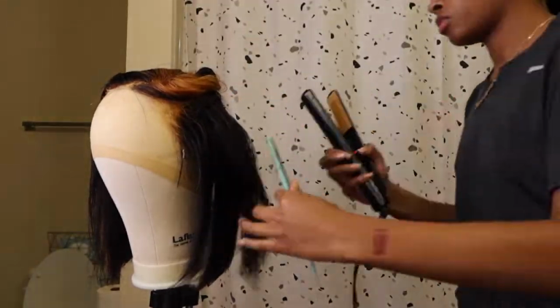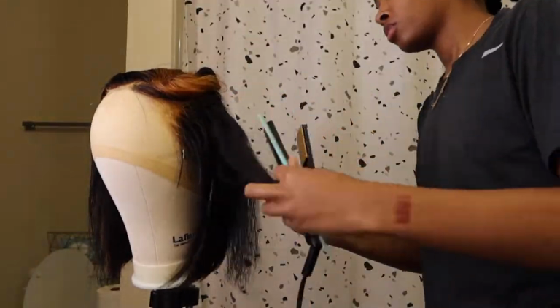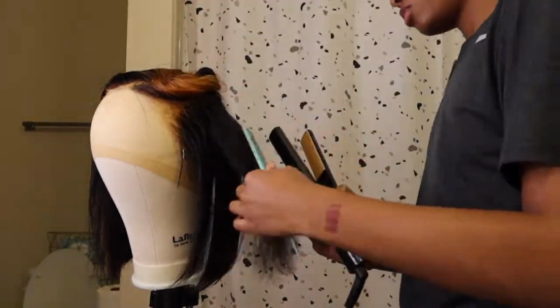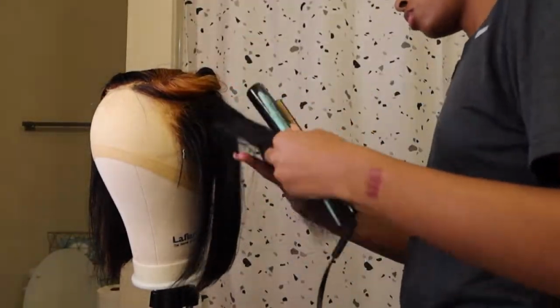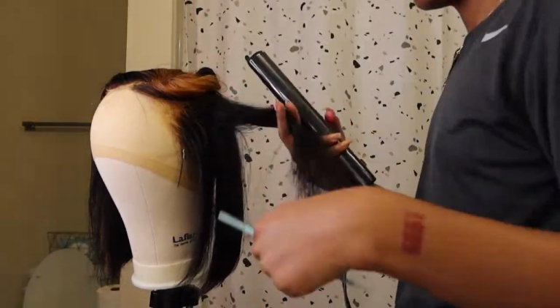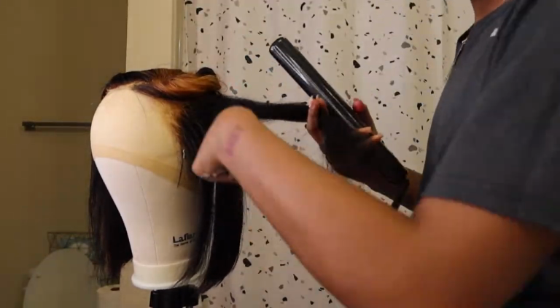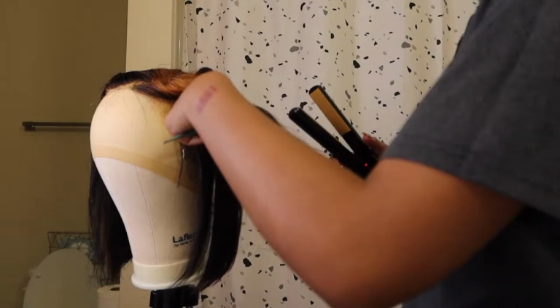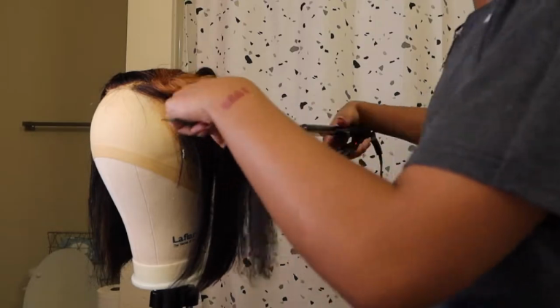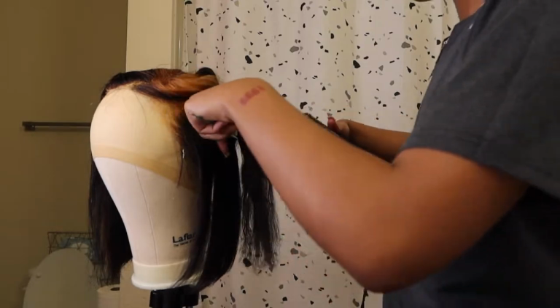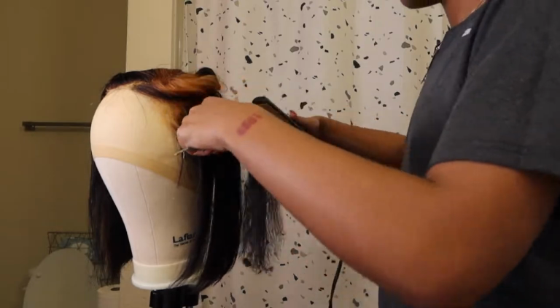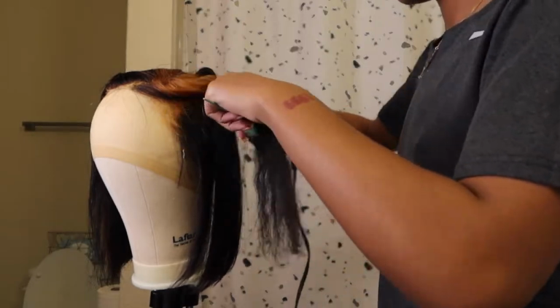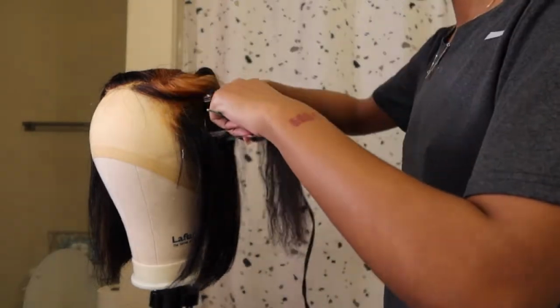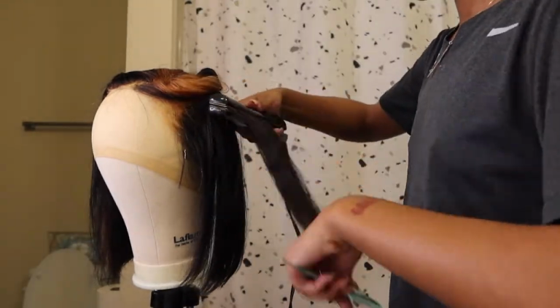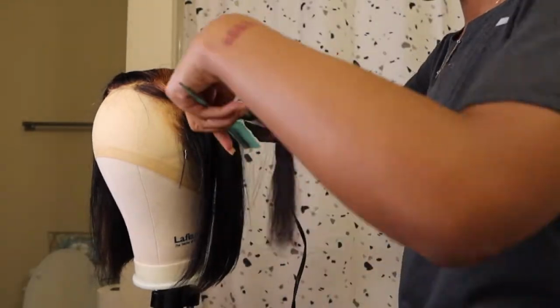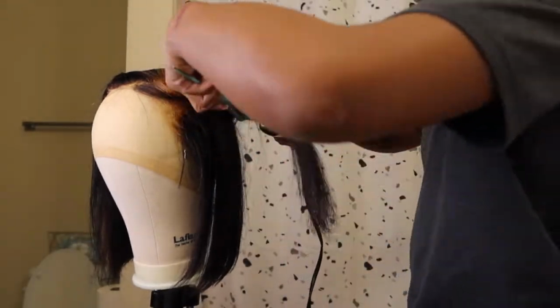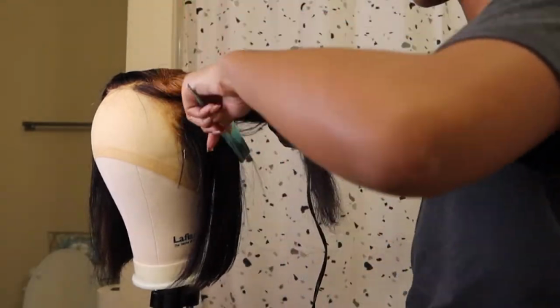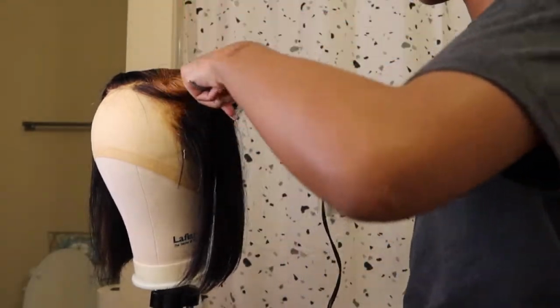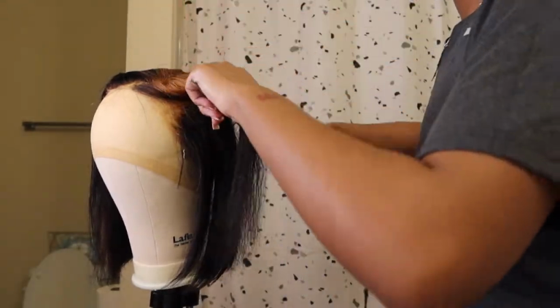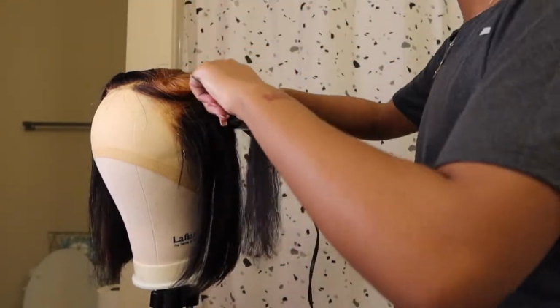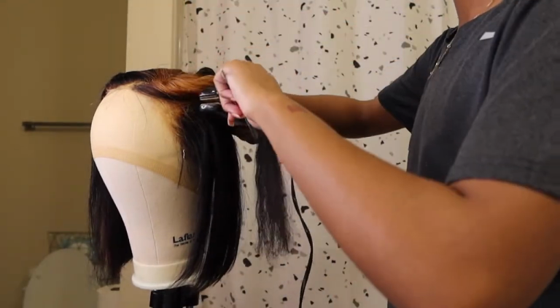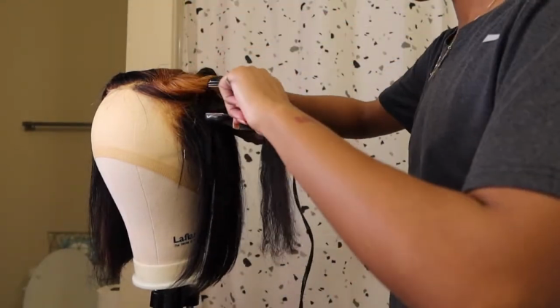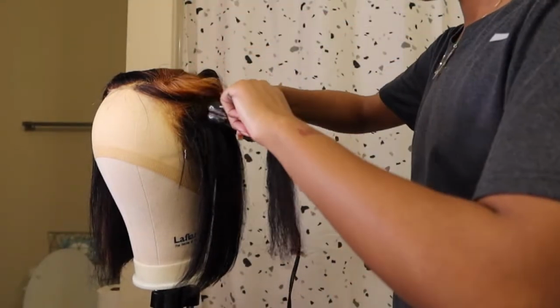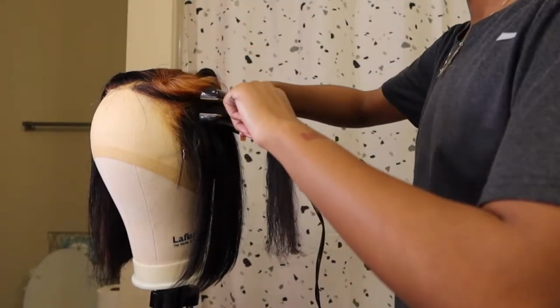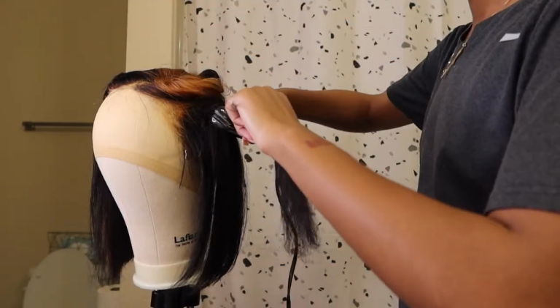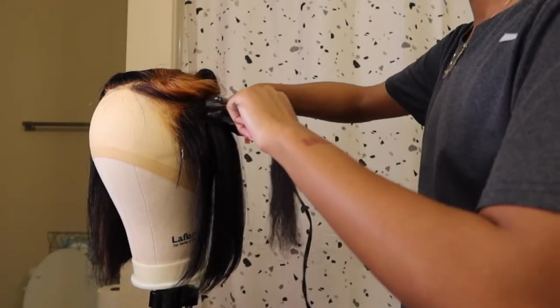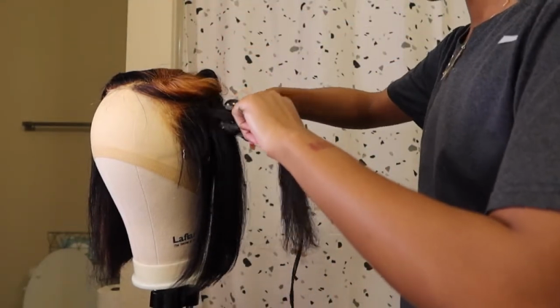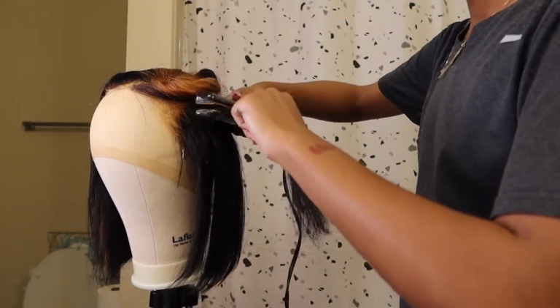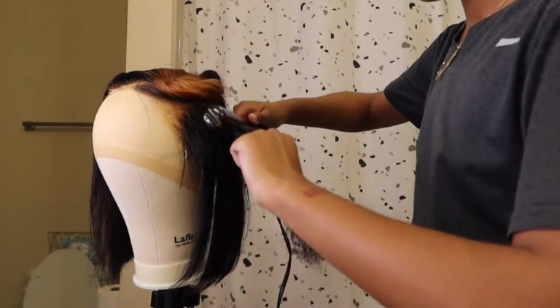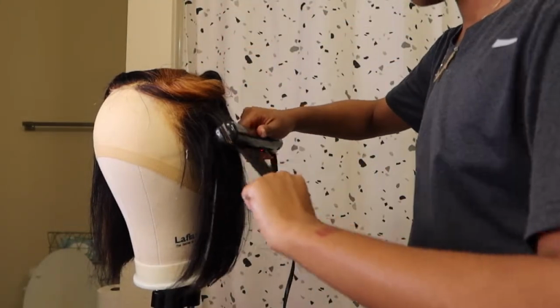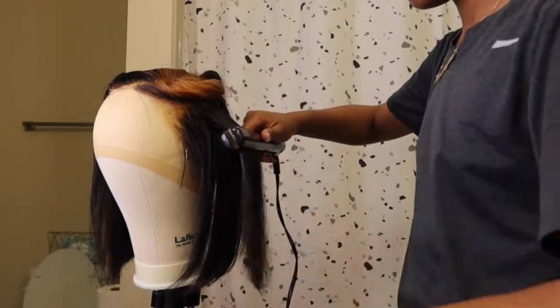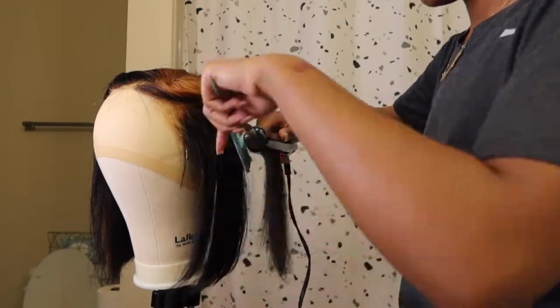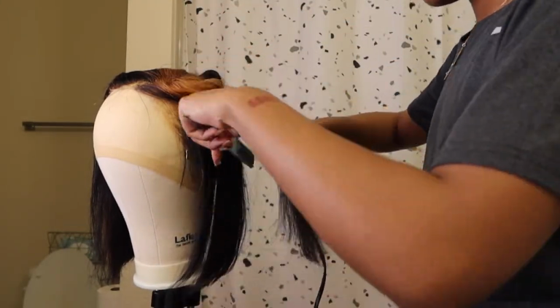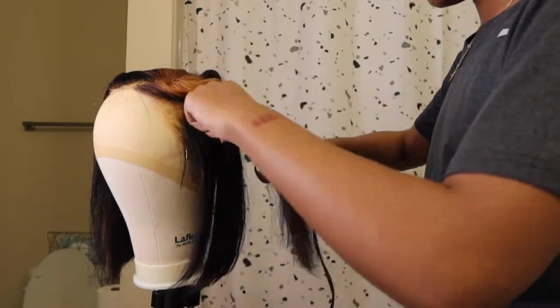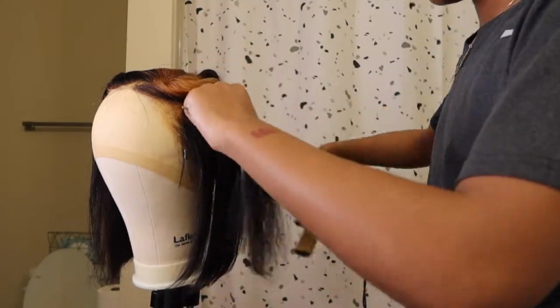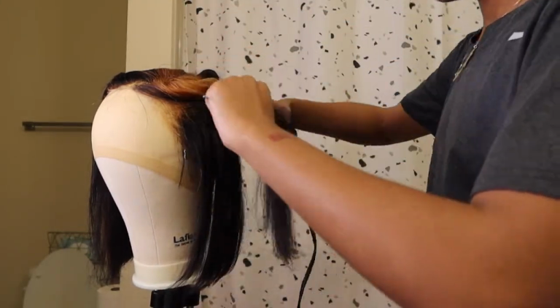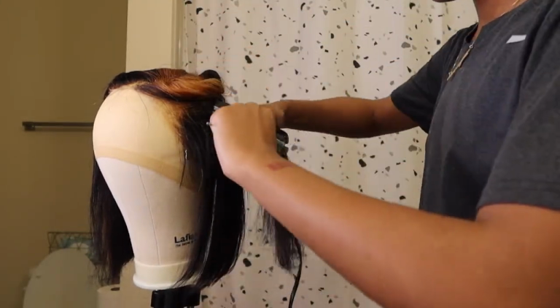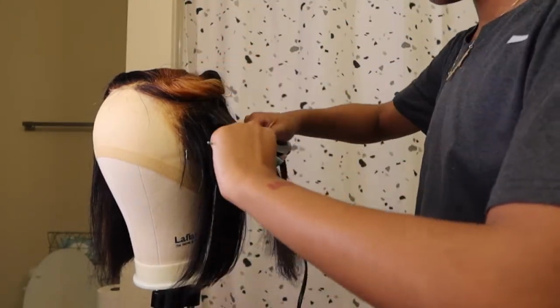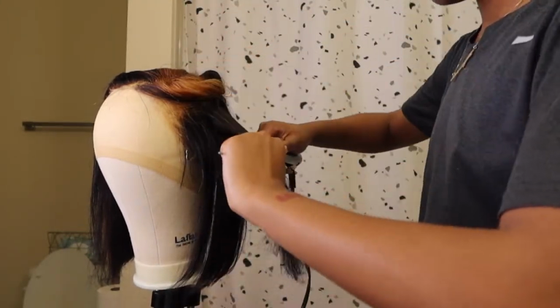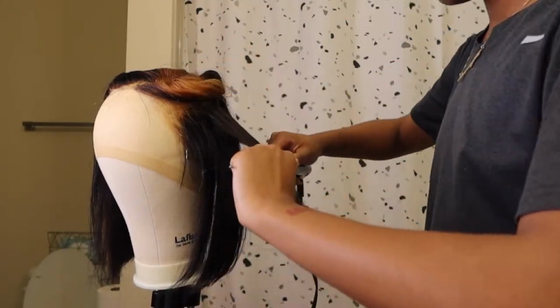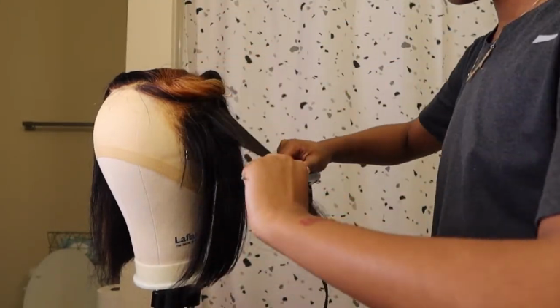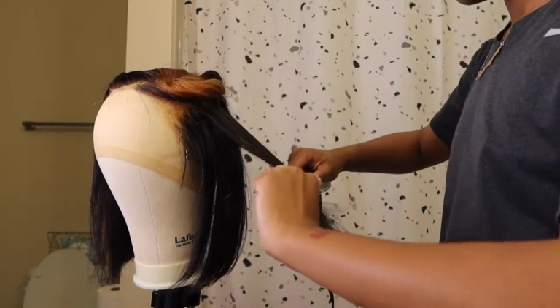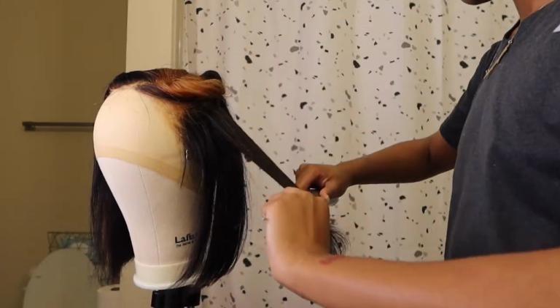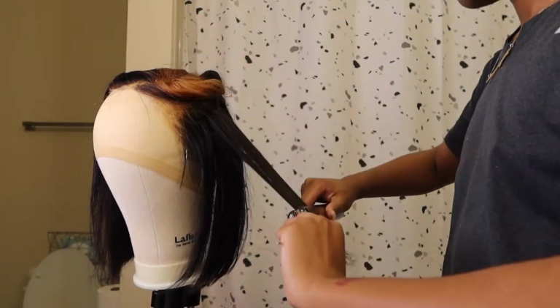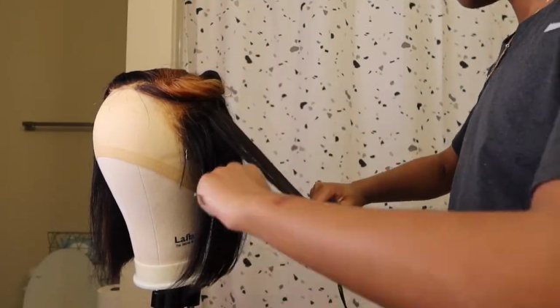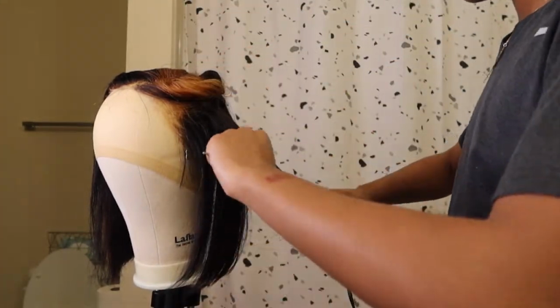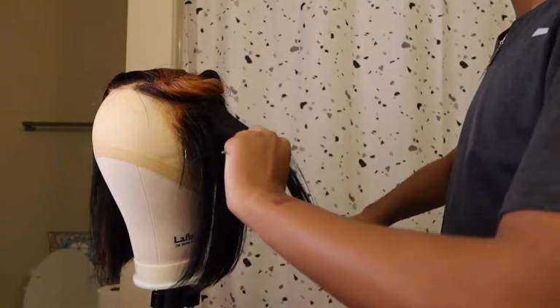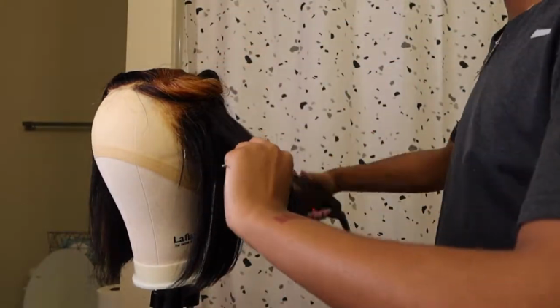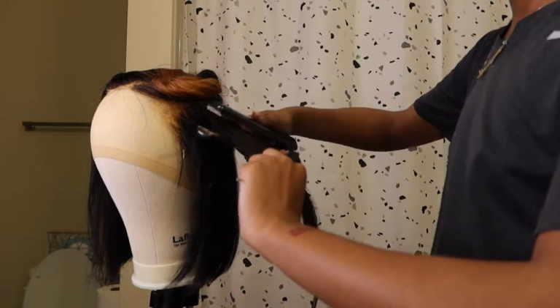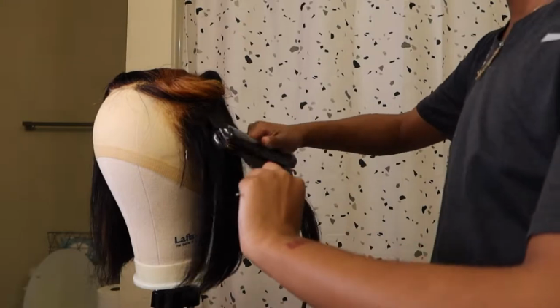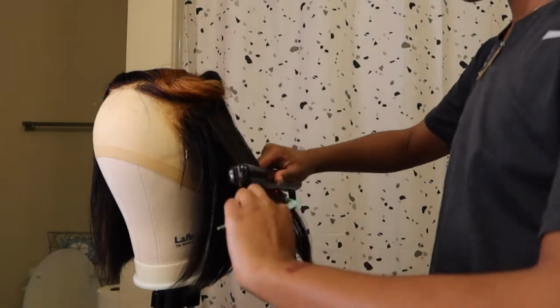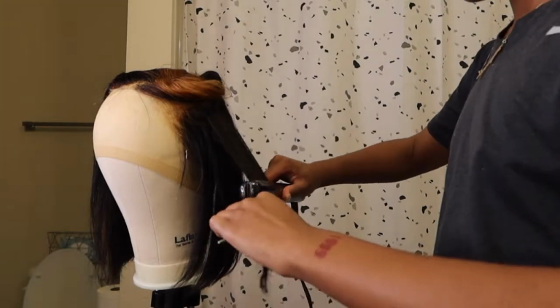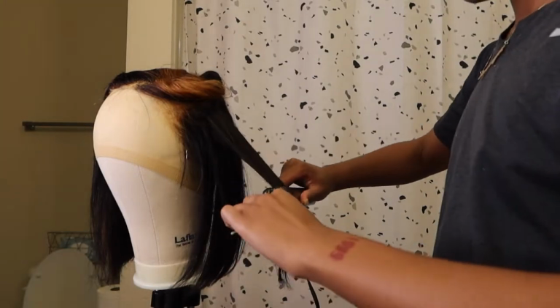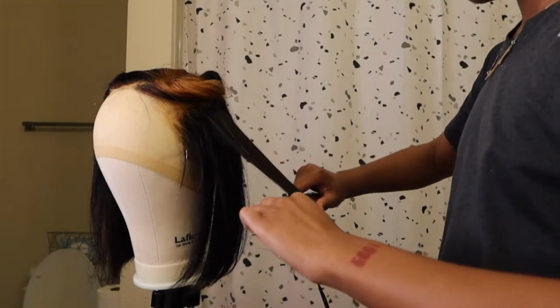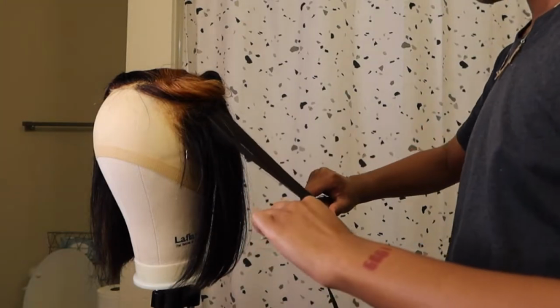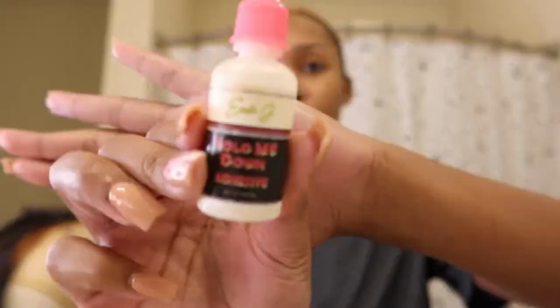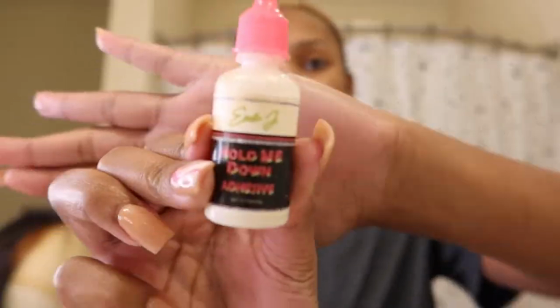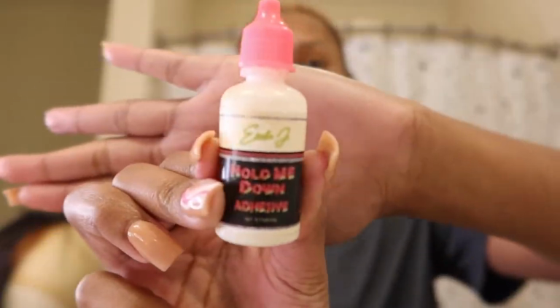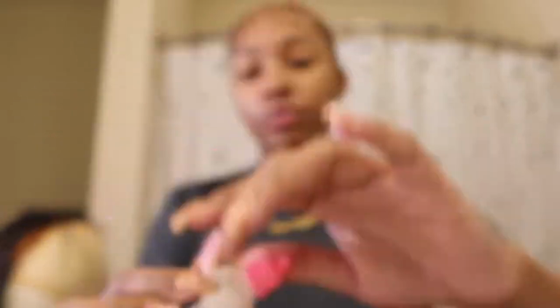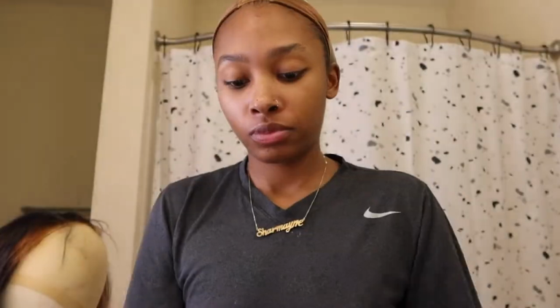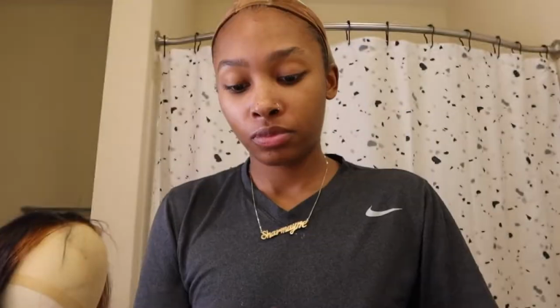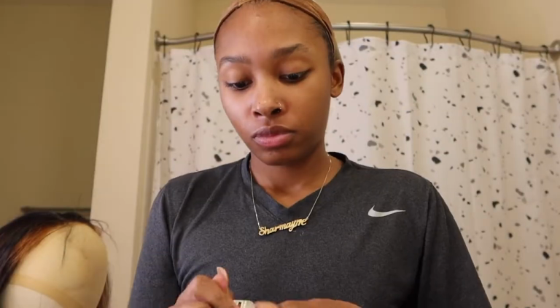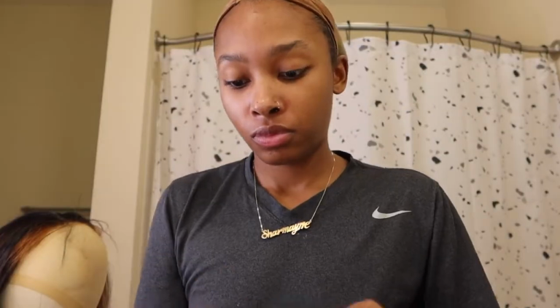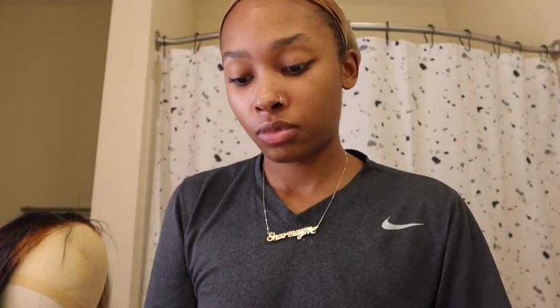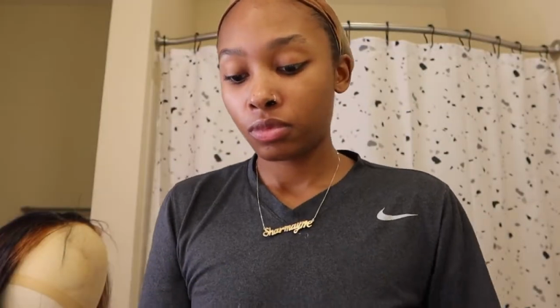In this next clip you are going to see me going in with my Hair by Erica J lace adhesive — this is in the scent watermelon.